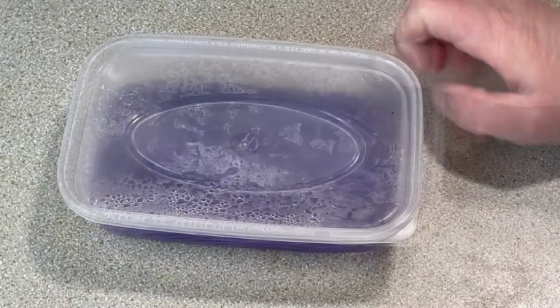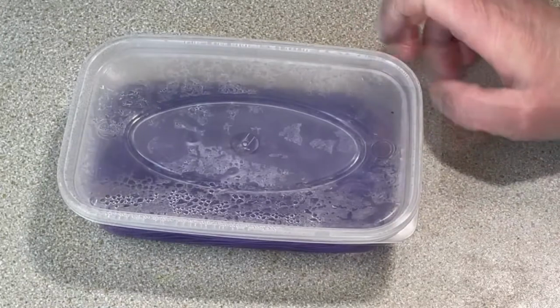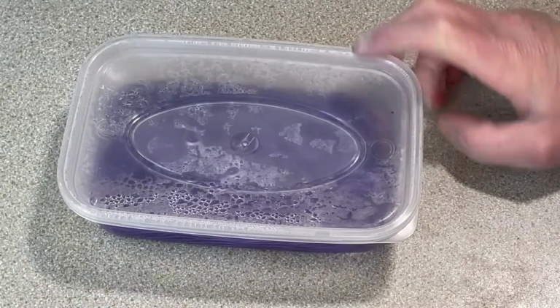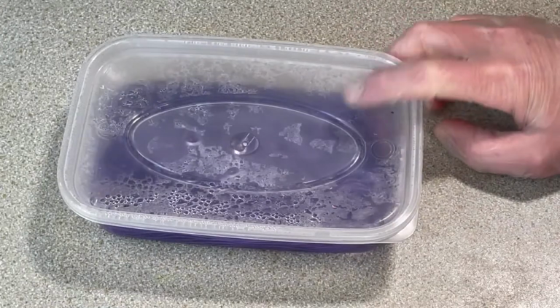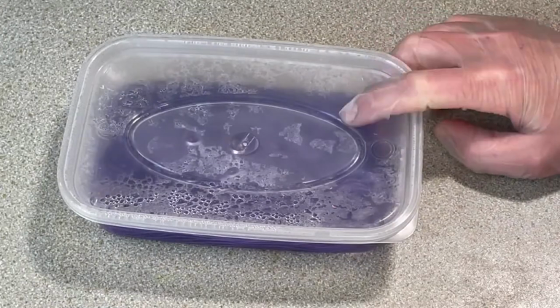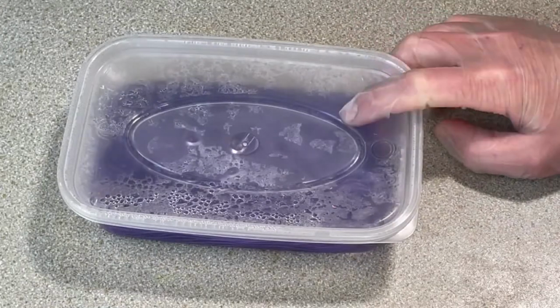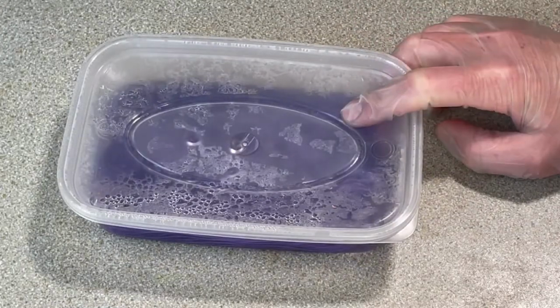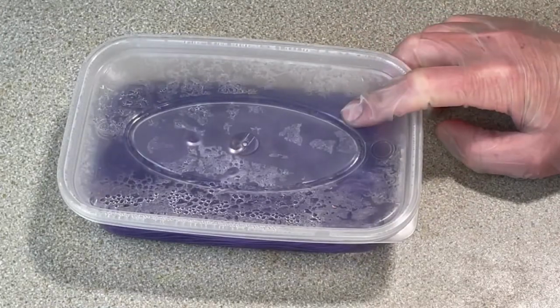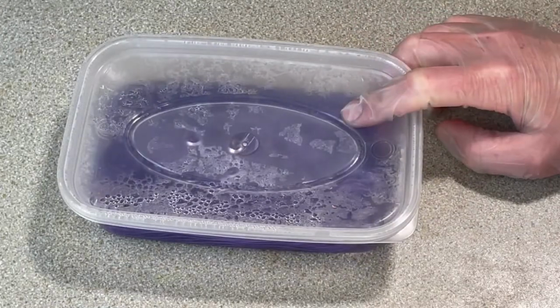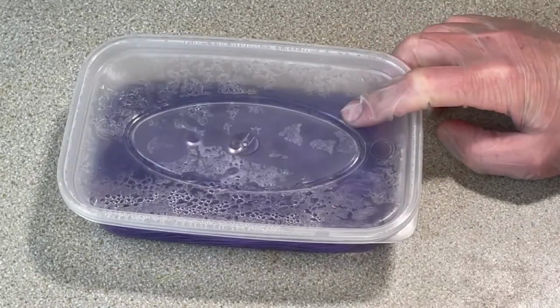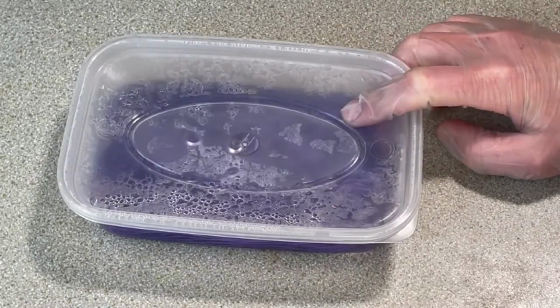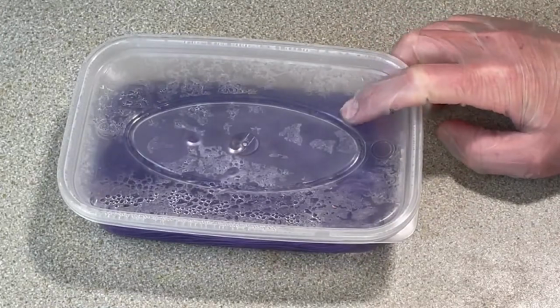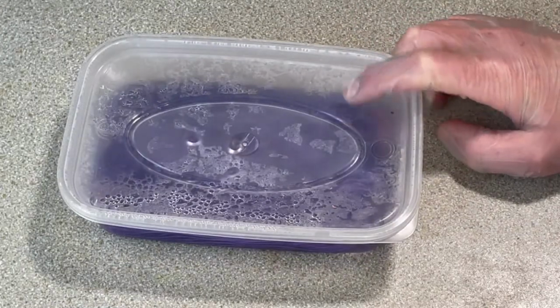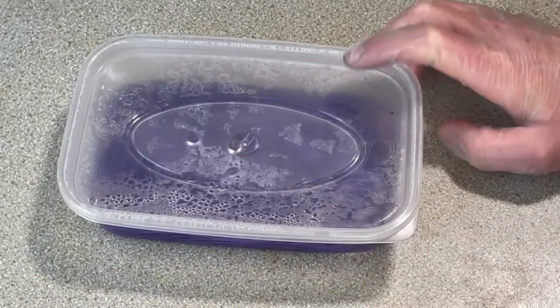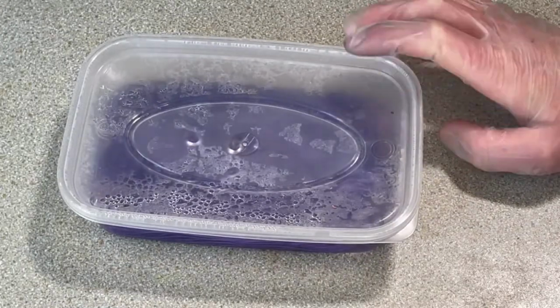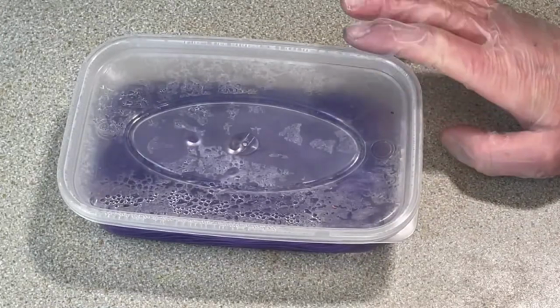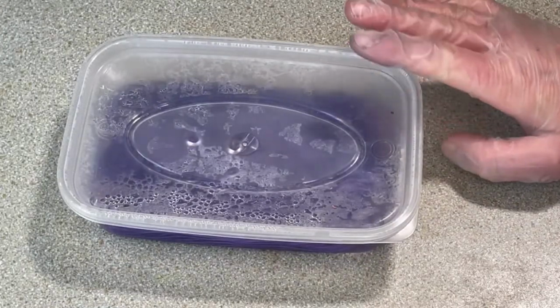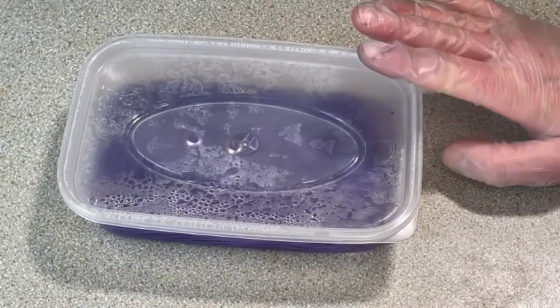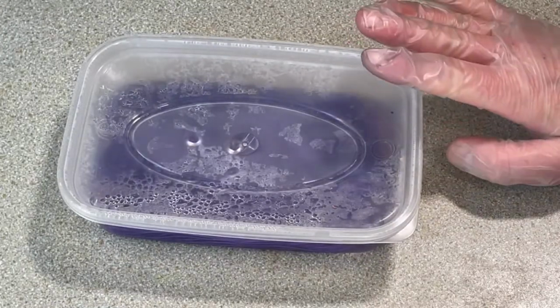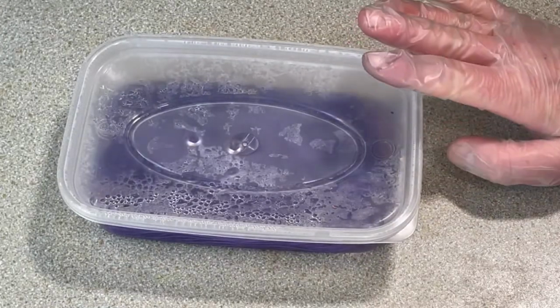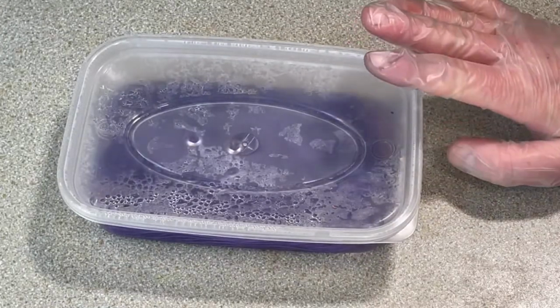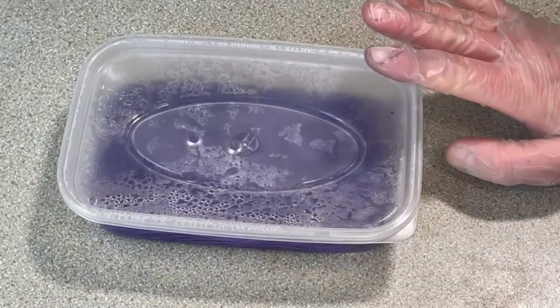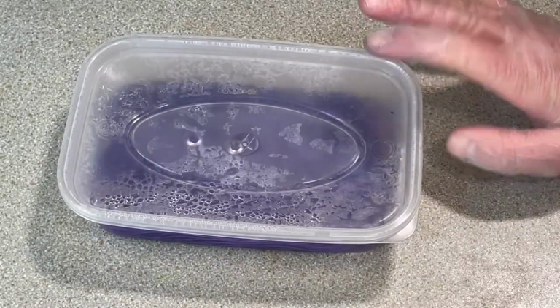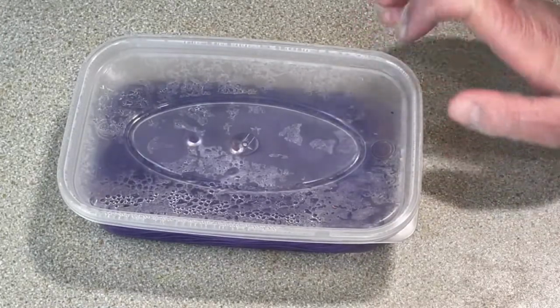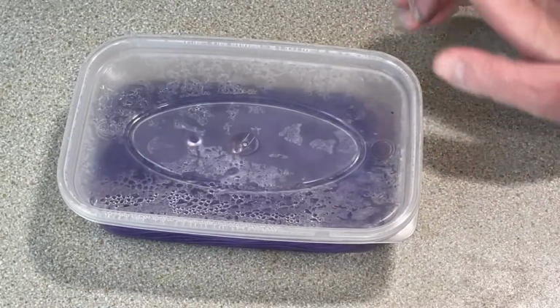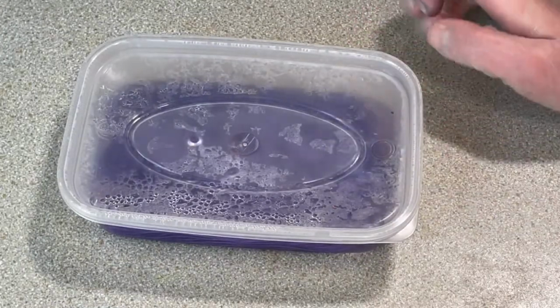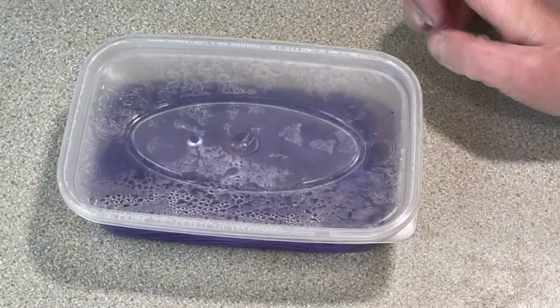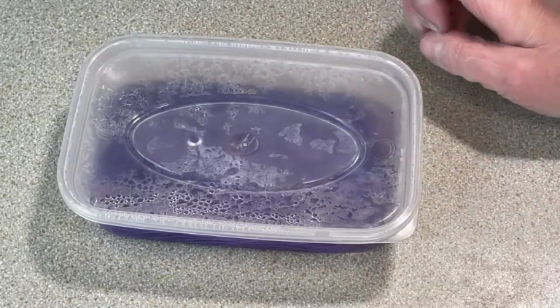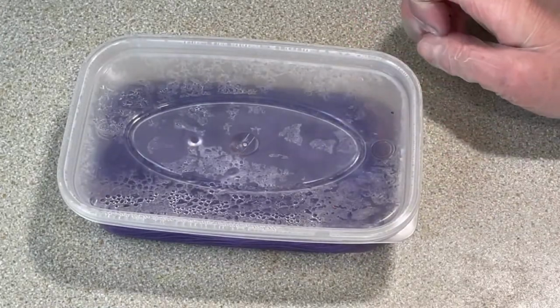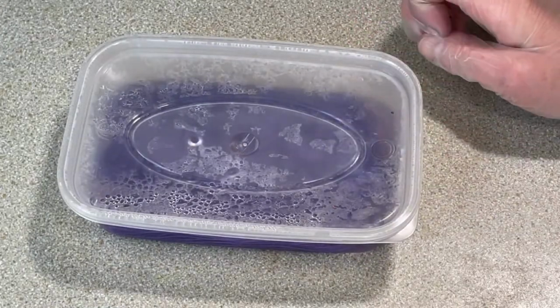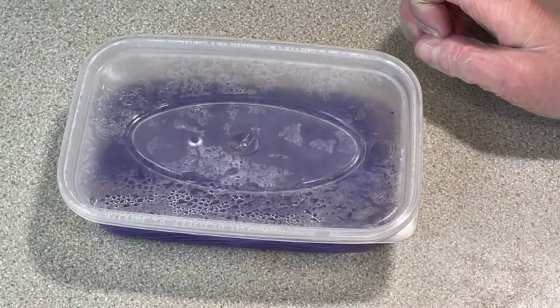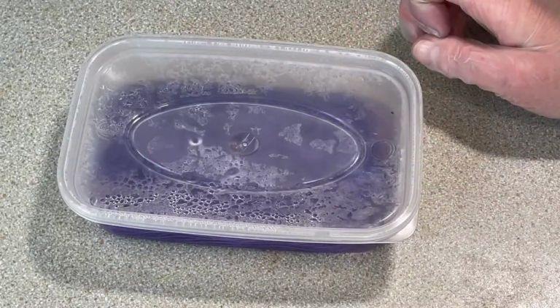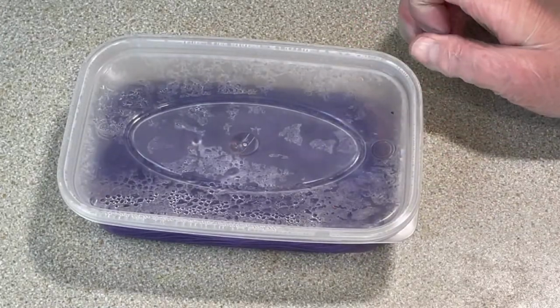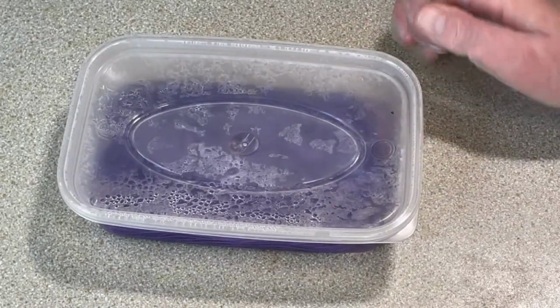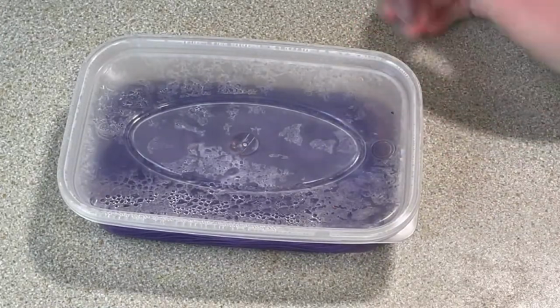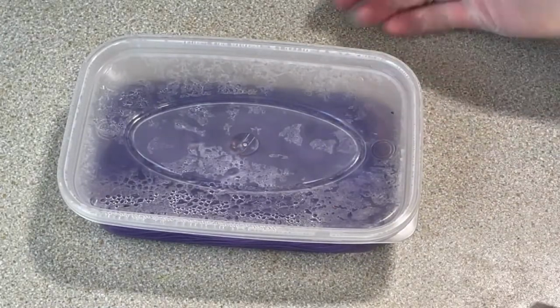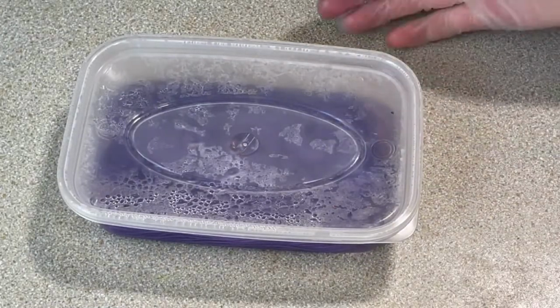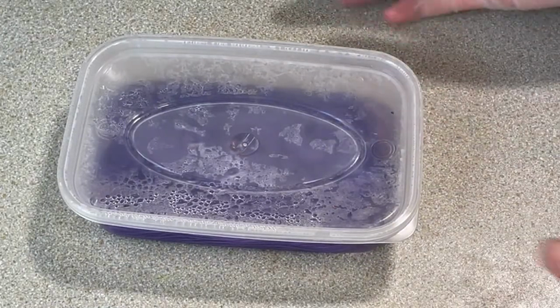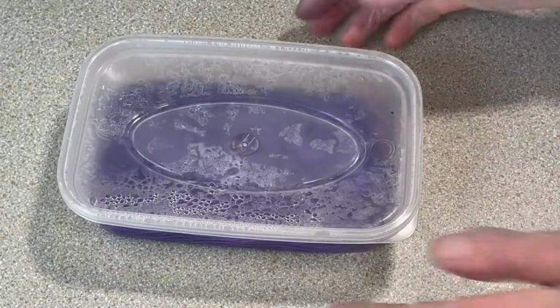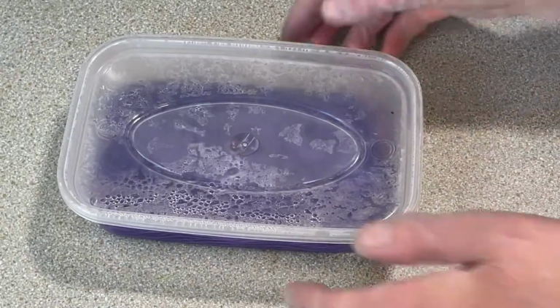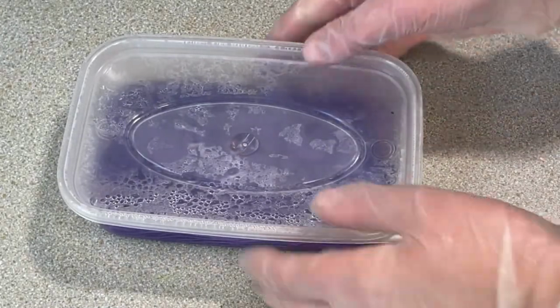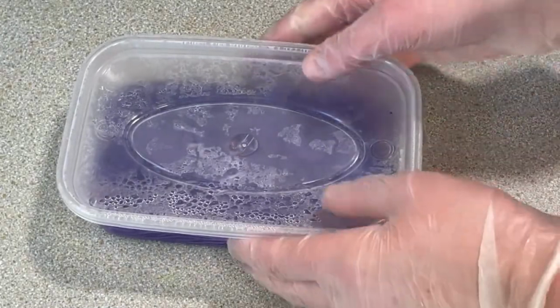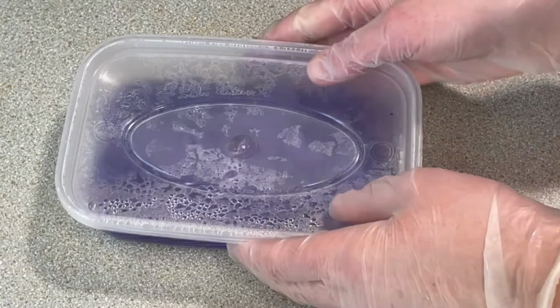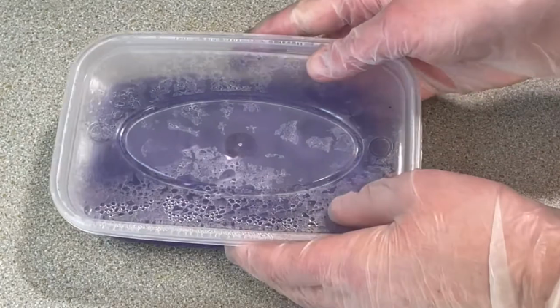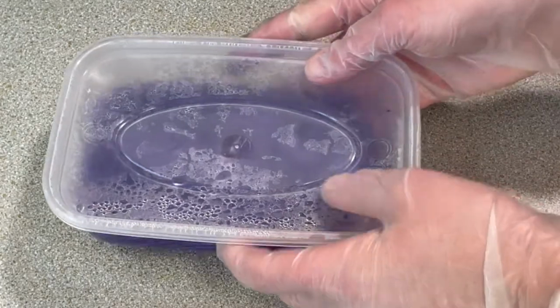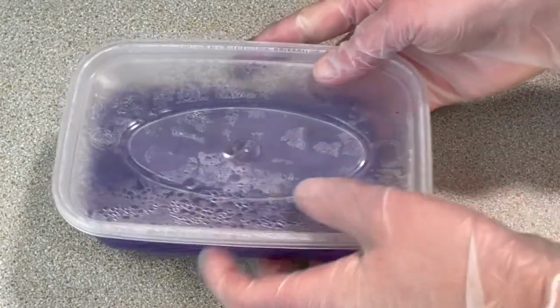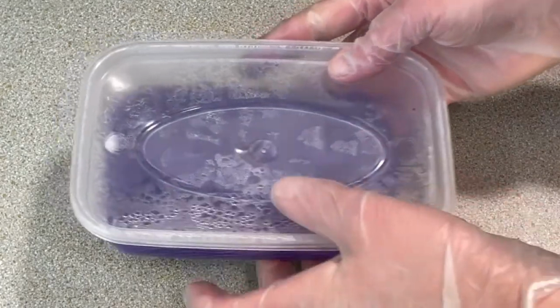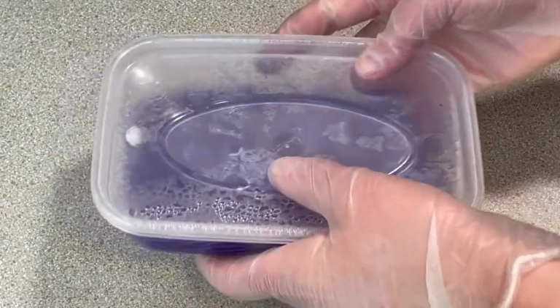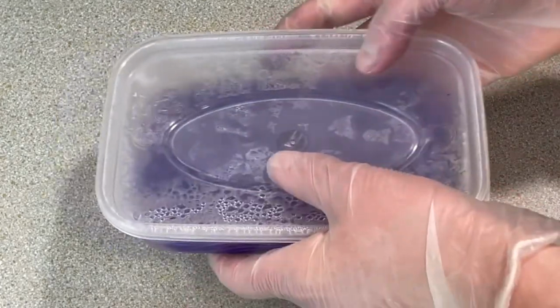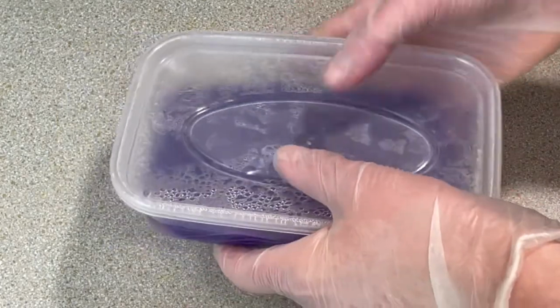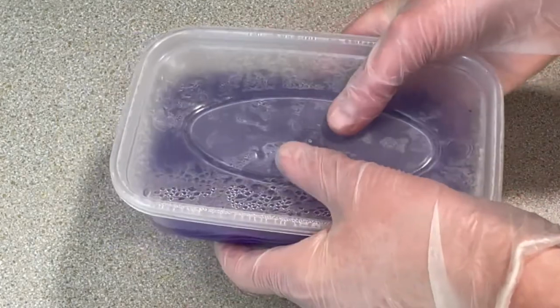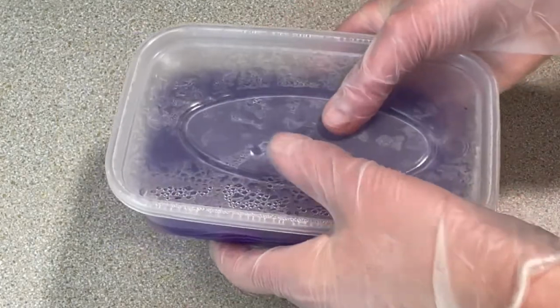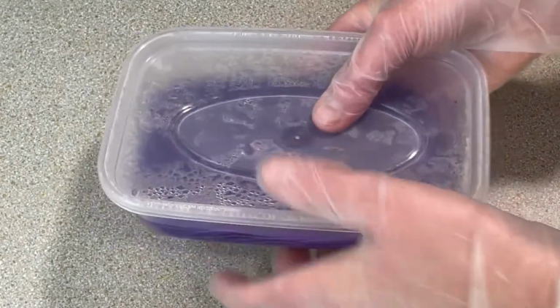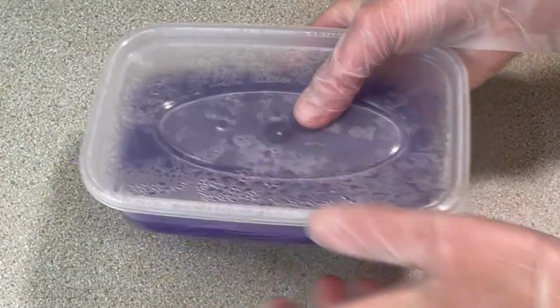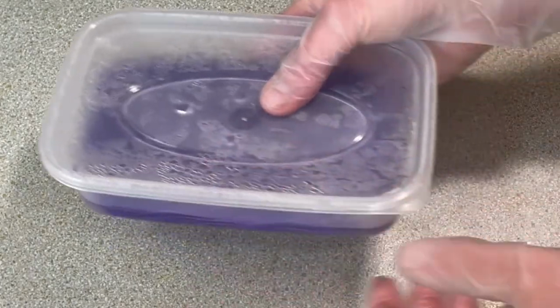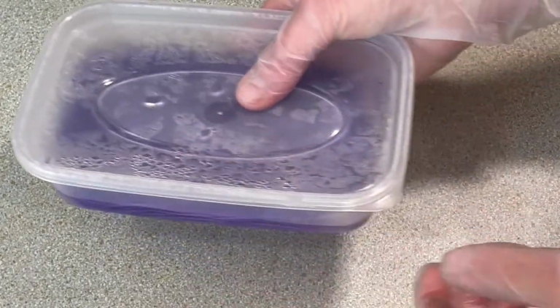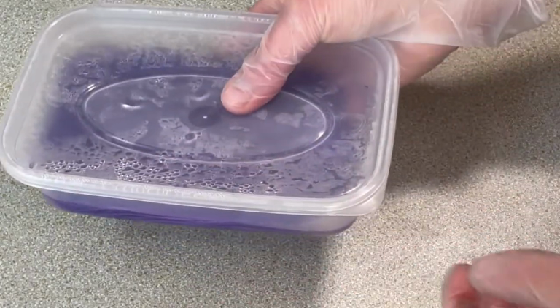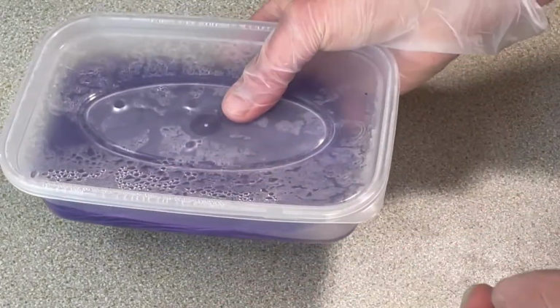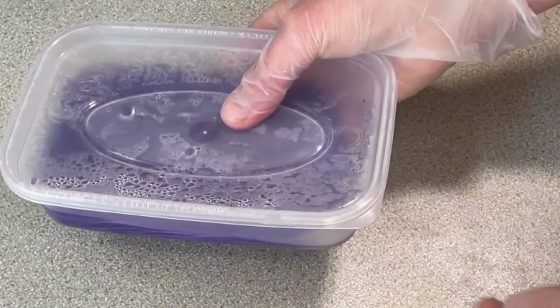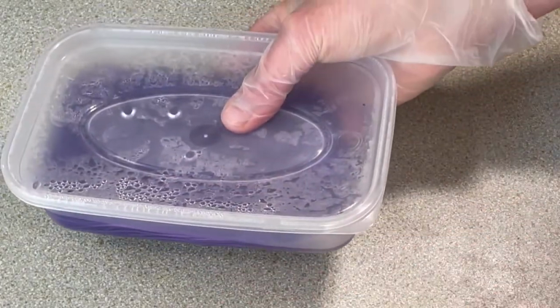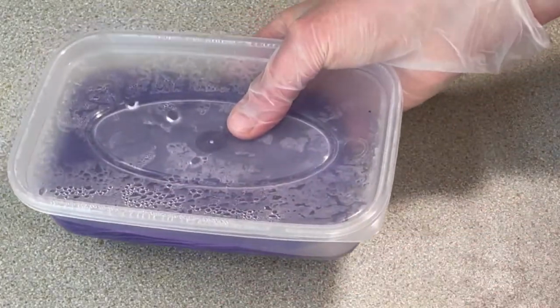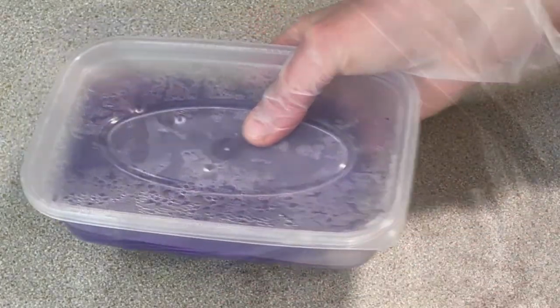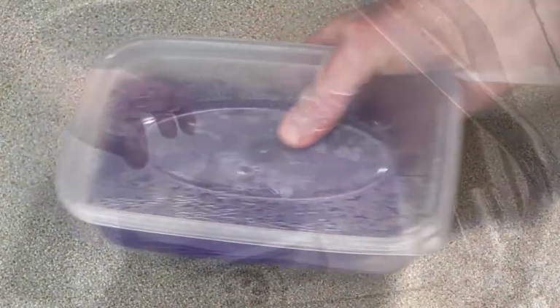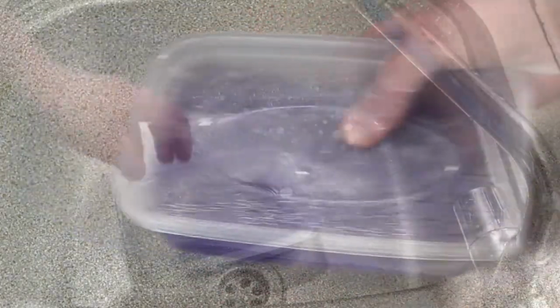This is a fiber reactive dye, so I've never actually used this doing this method before, so it'll be interesting to see what happens.